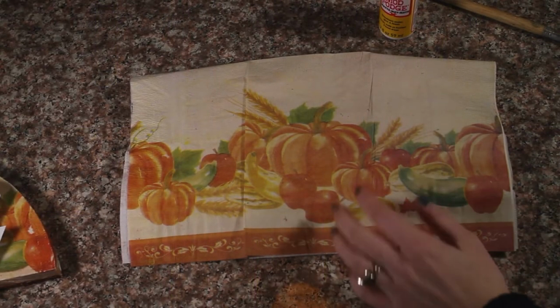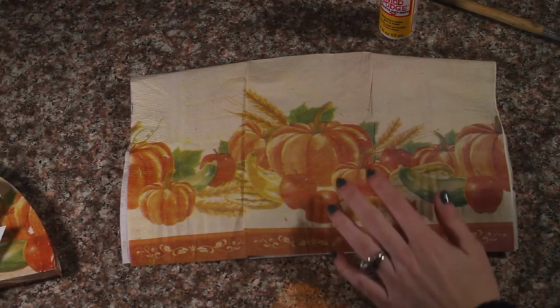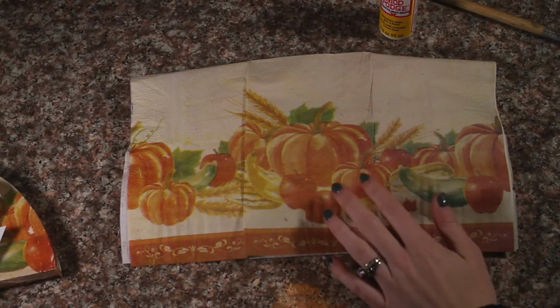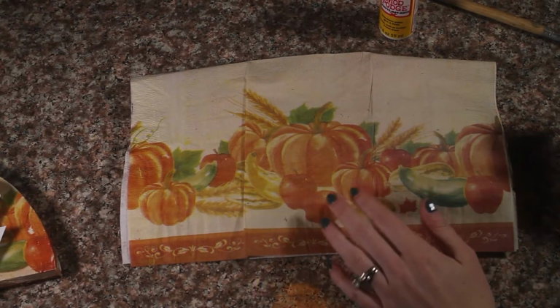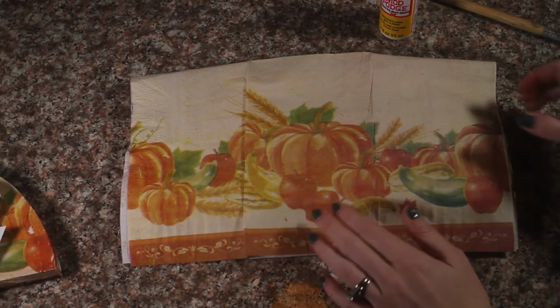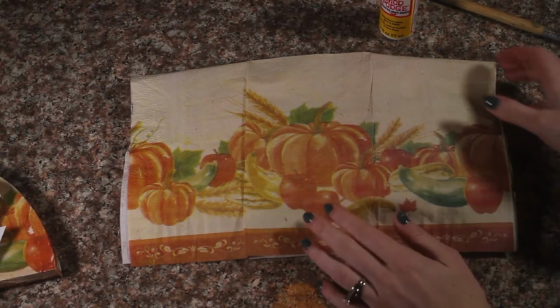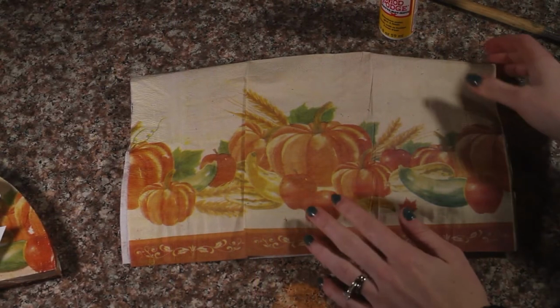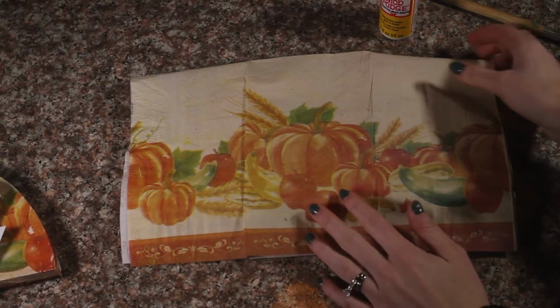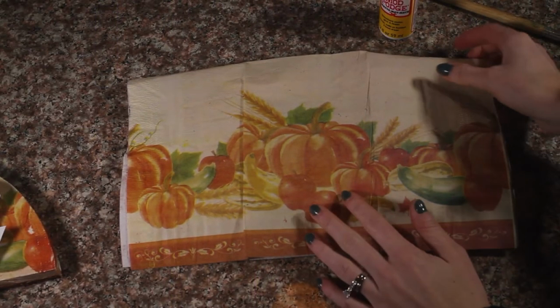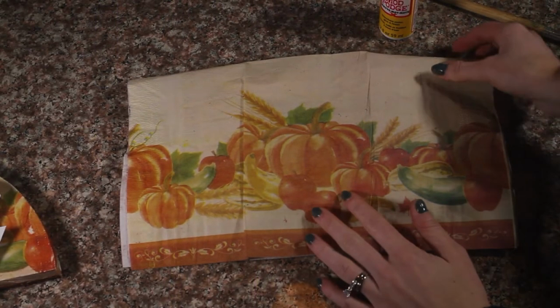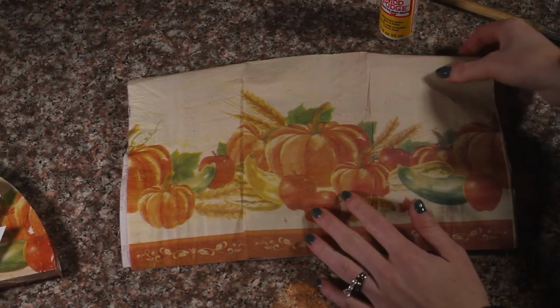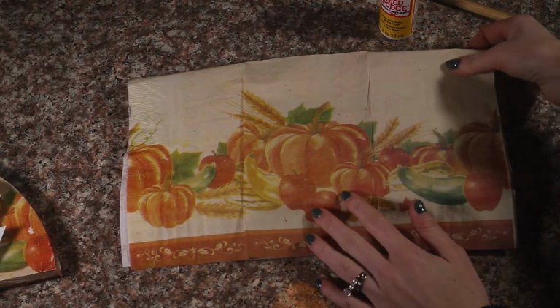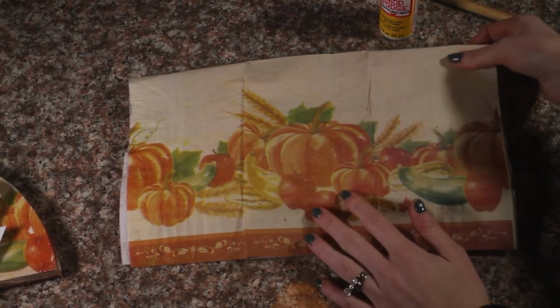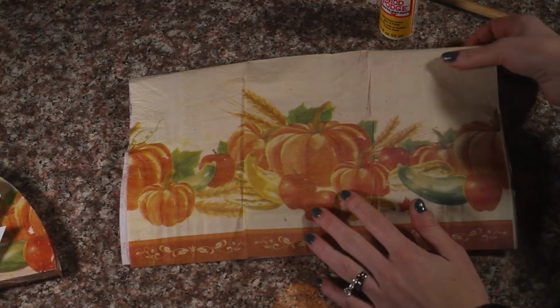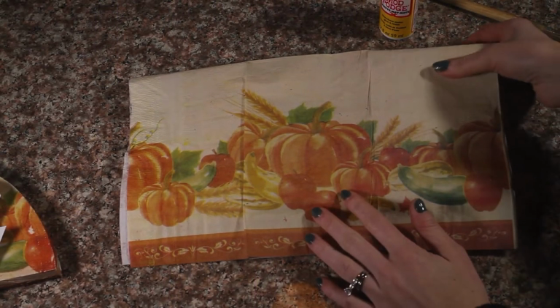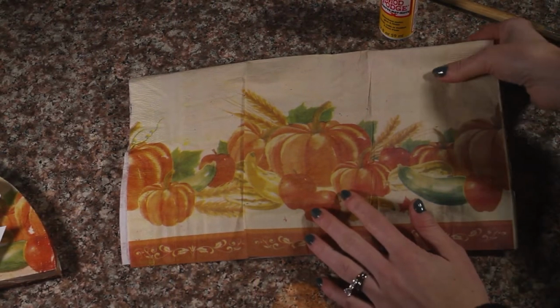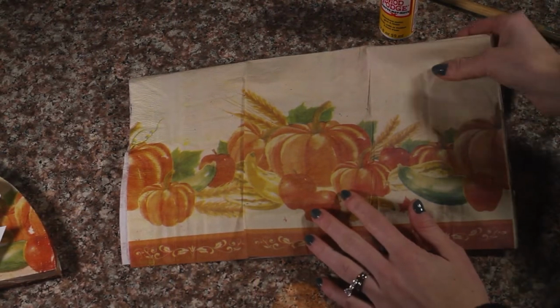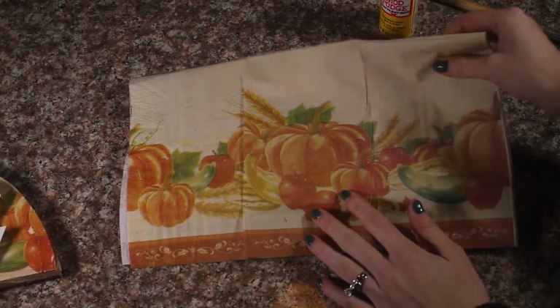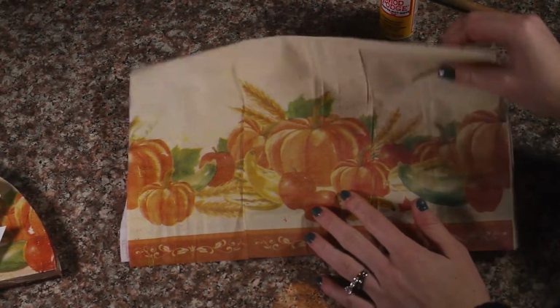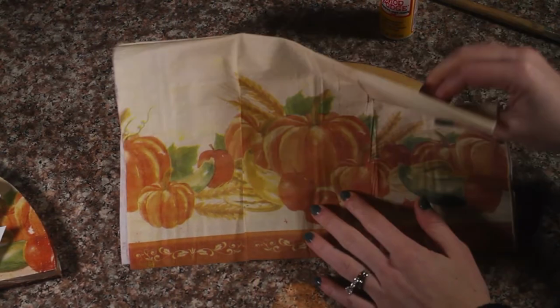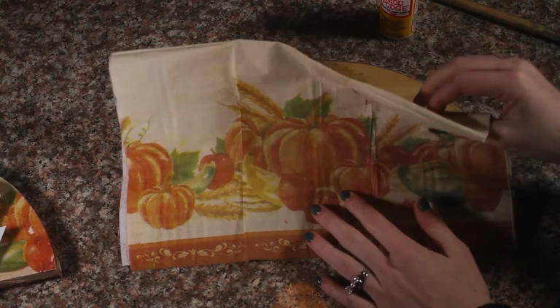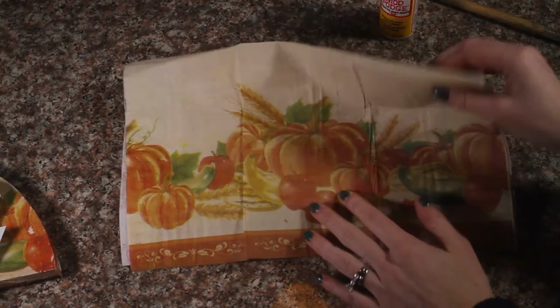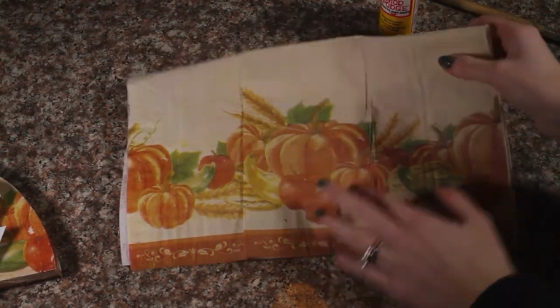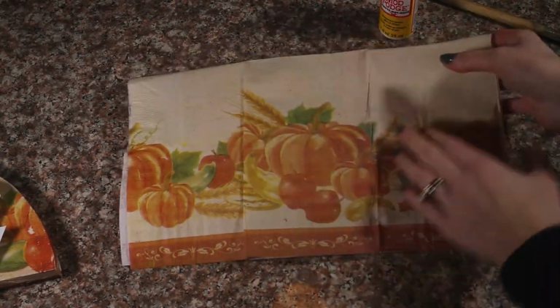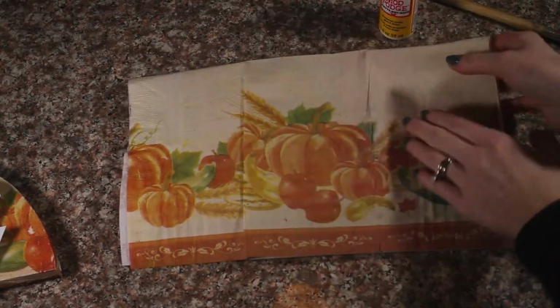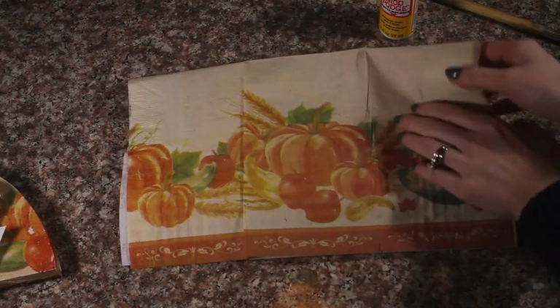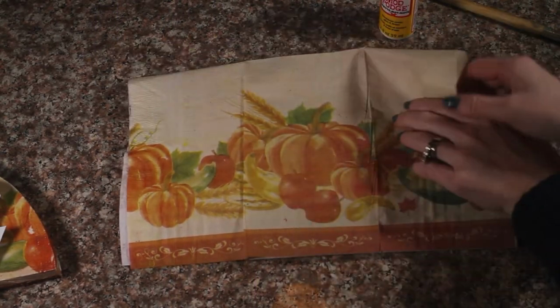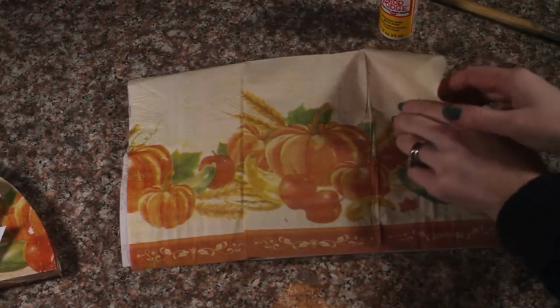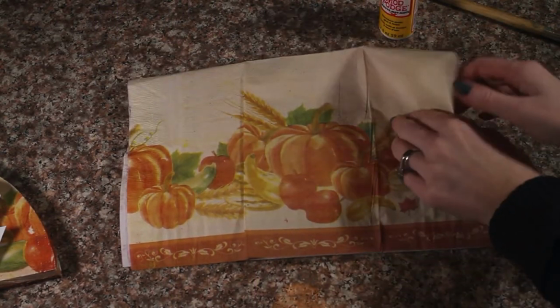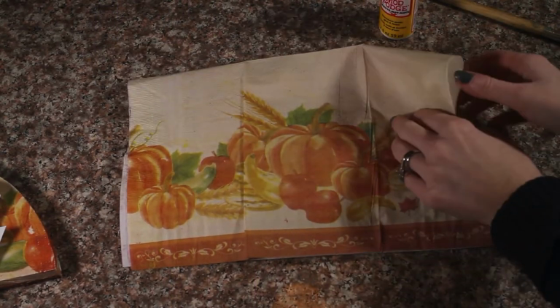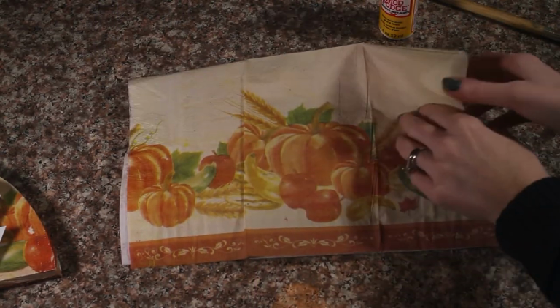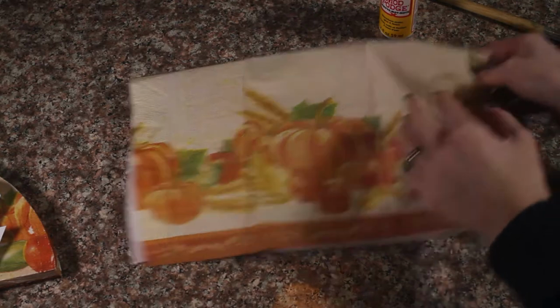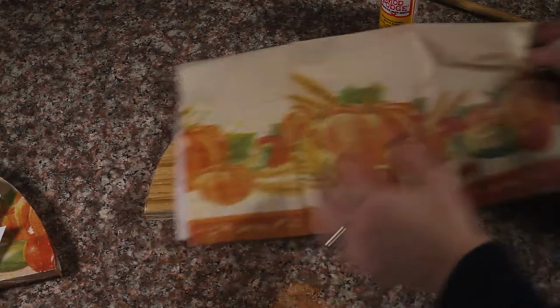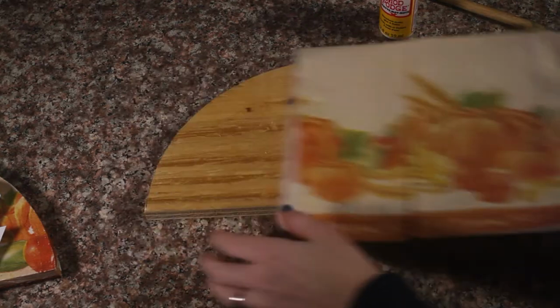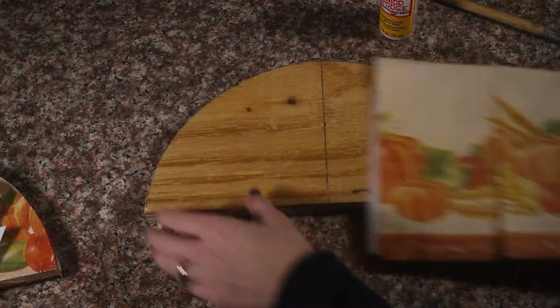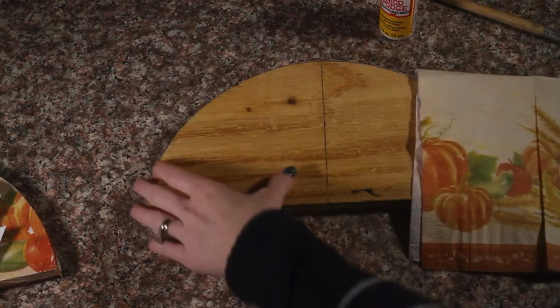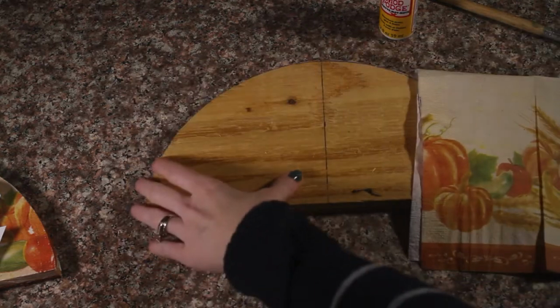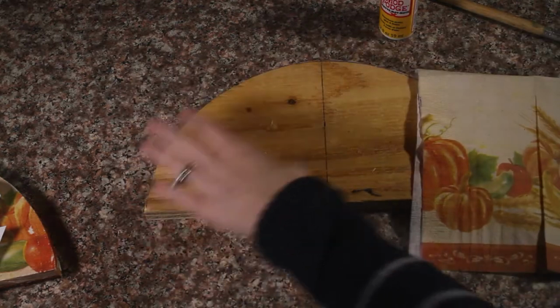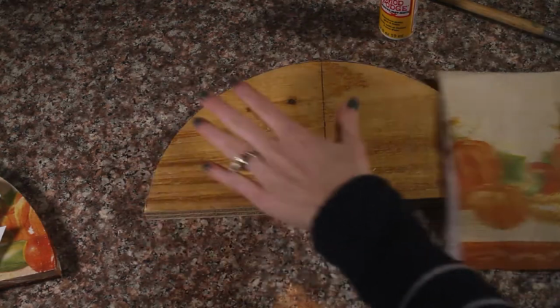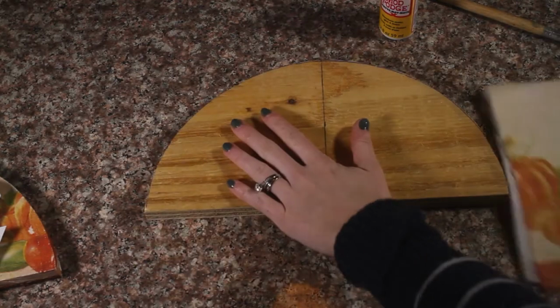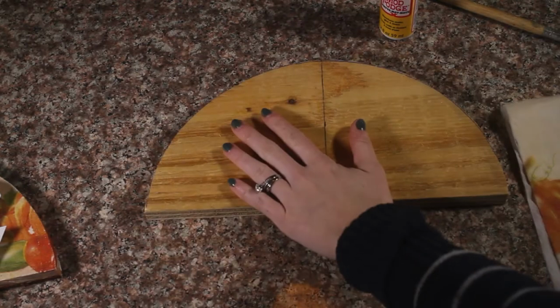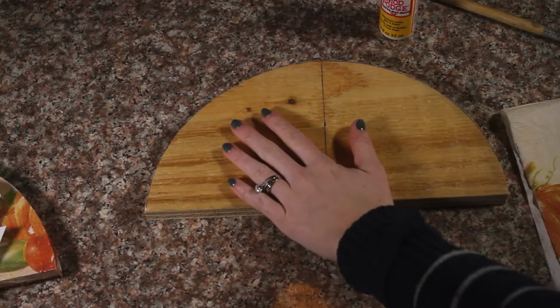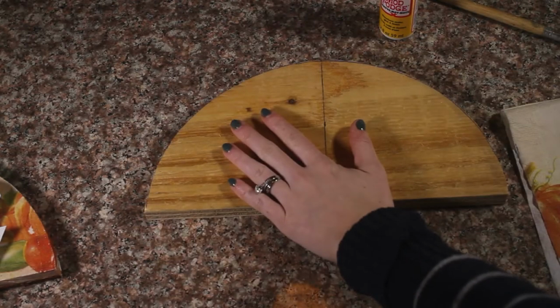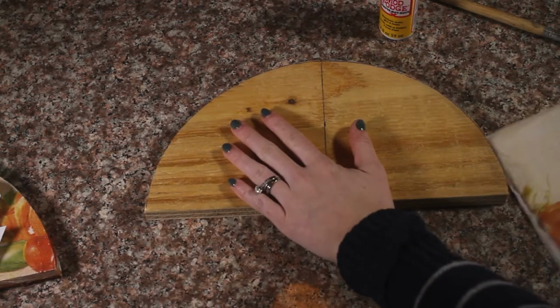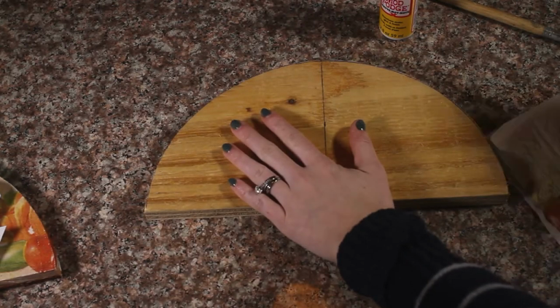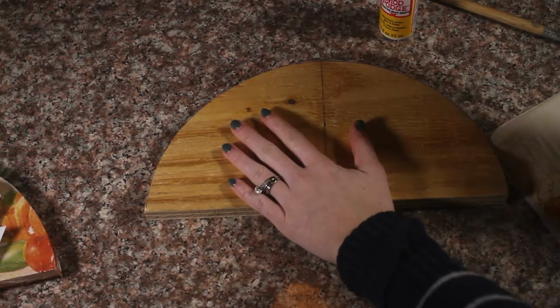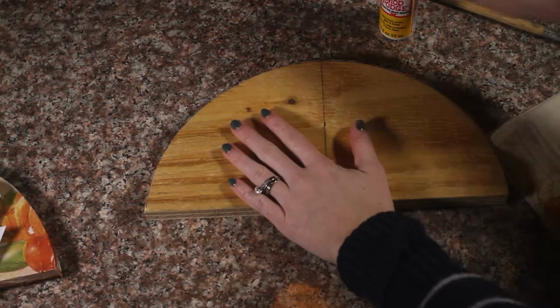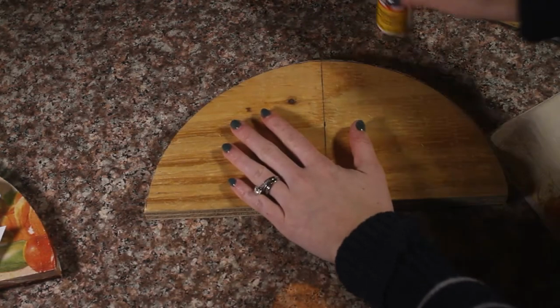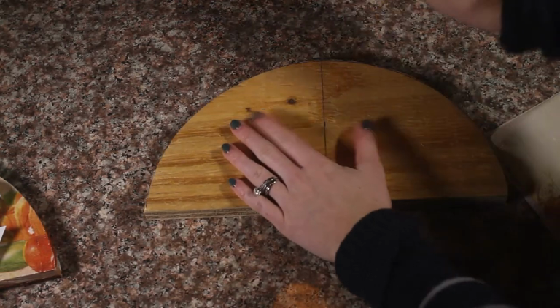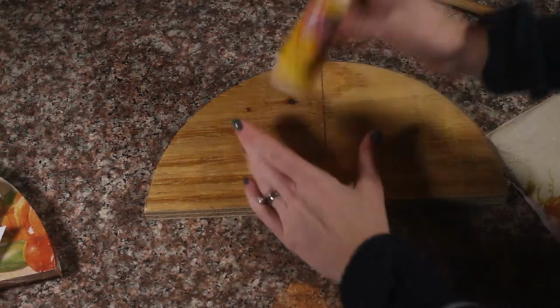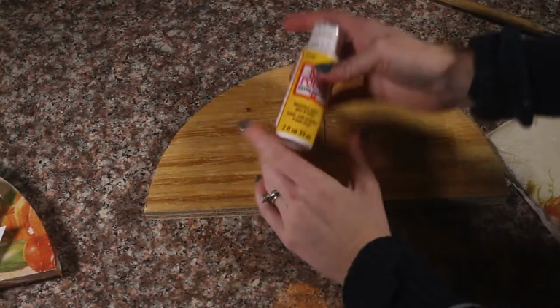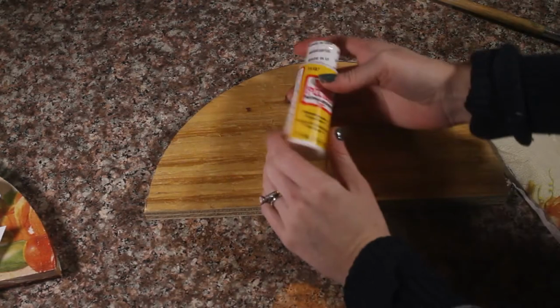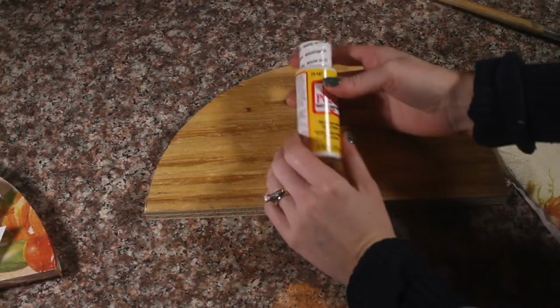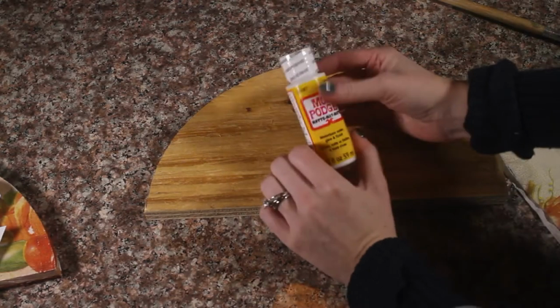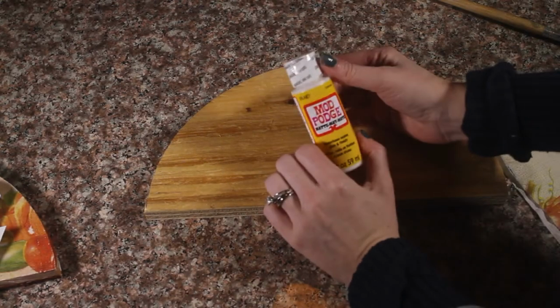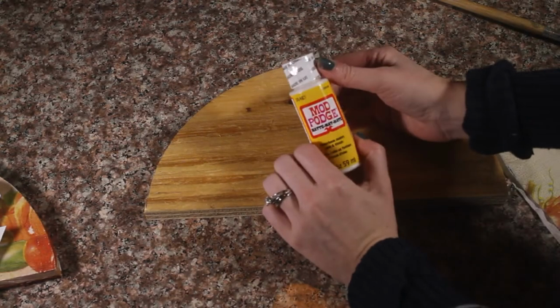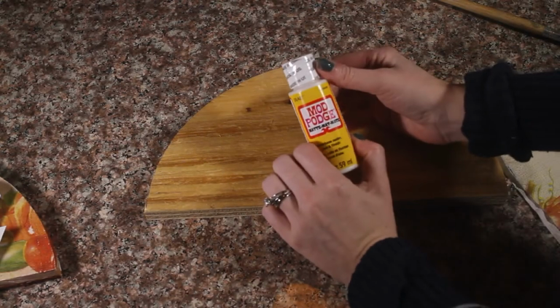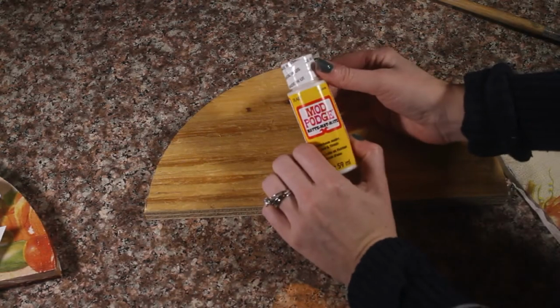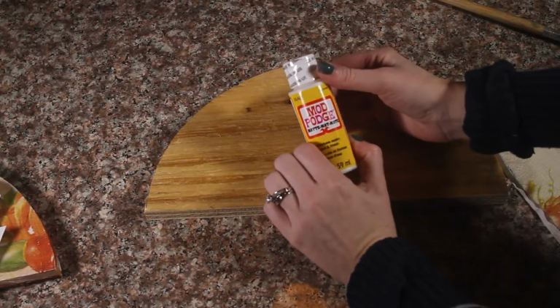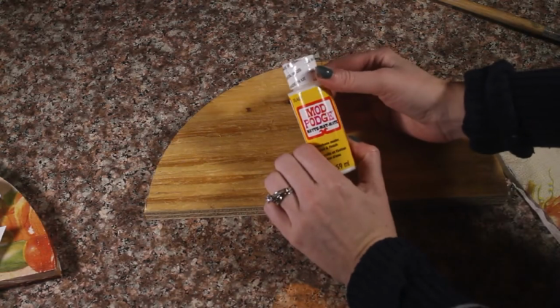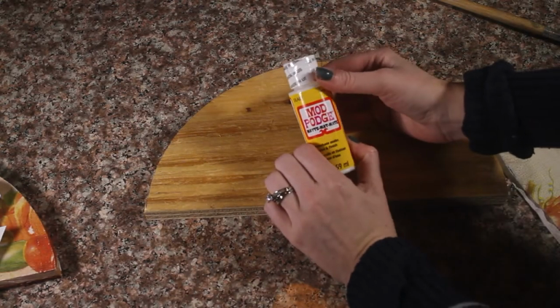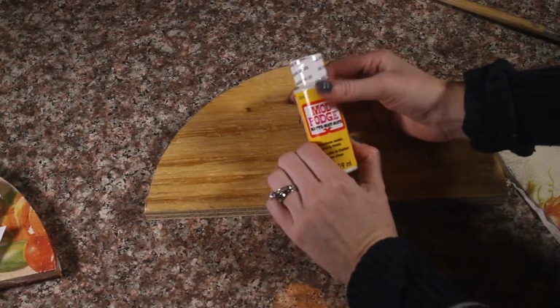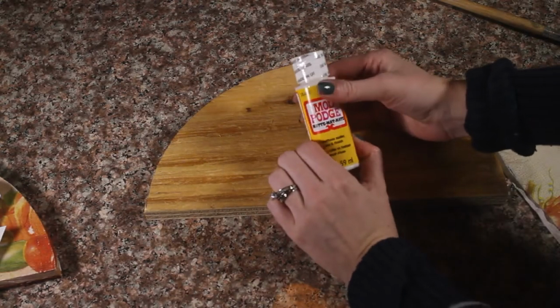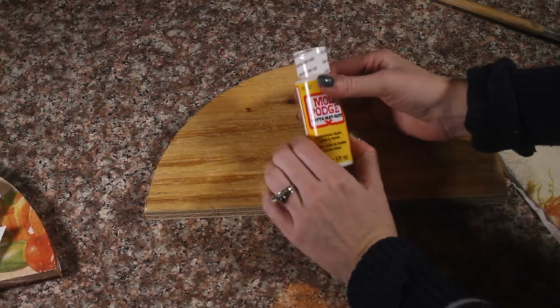So, for this project, you will need a napkin, and I am just using a piece of wood, and some Mod Podge.